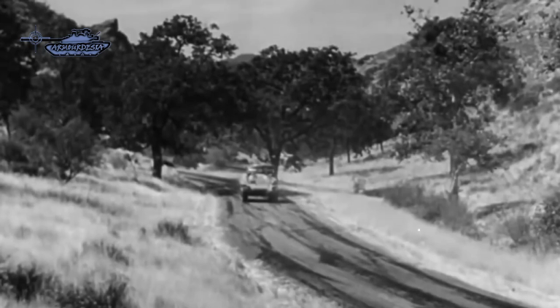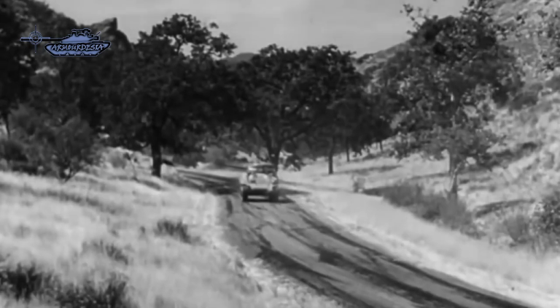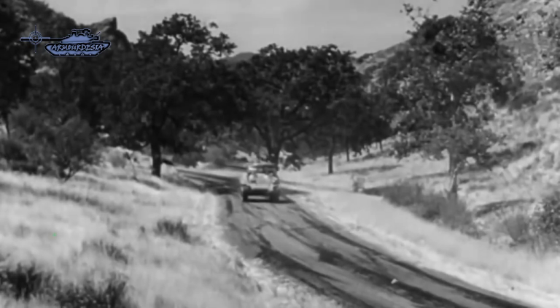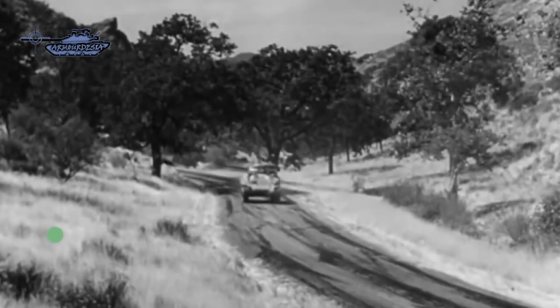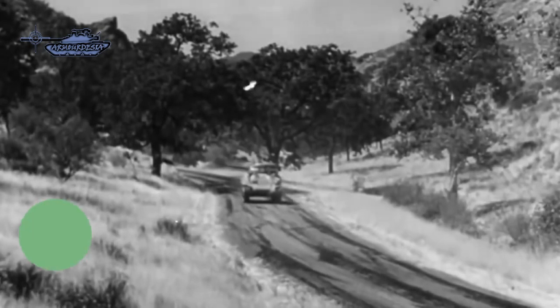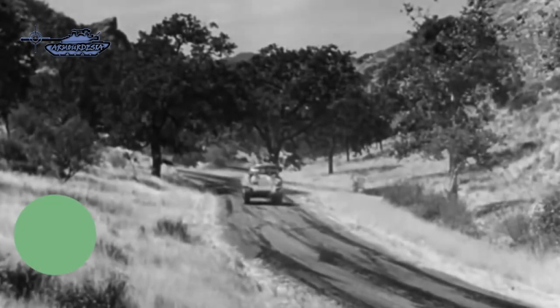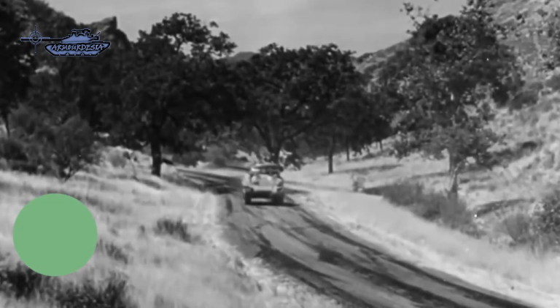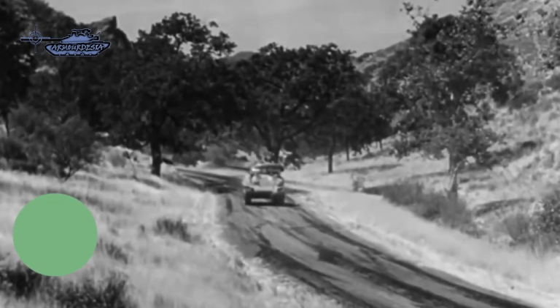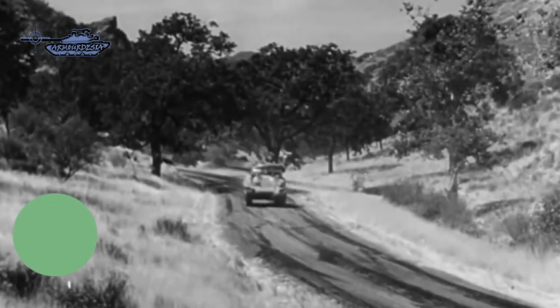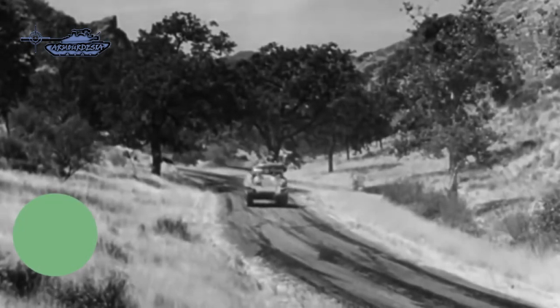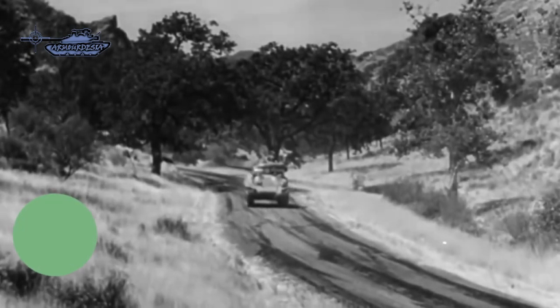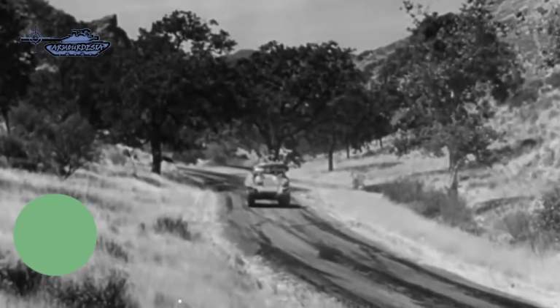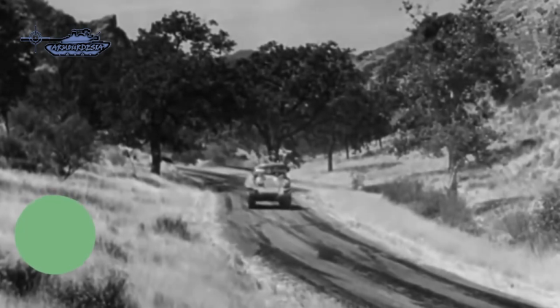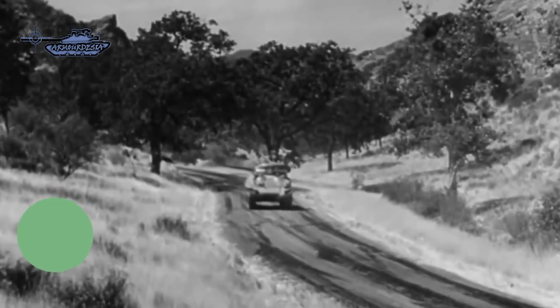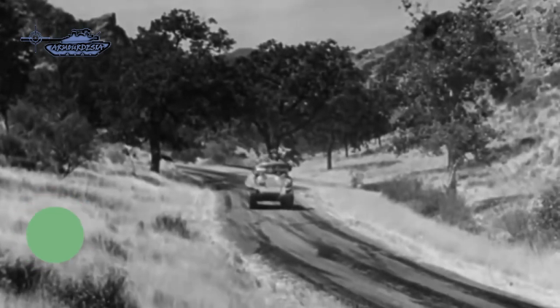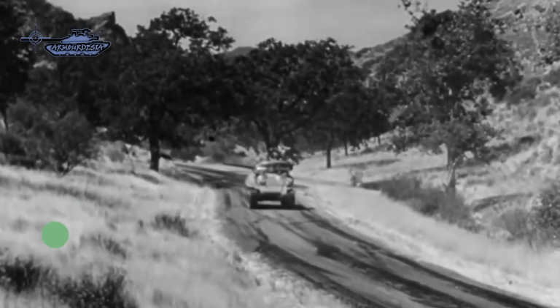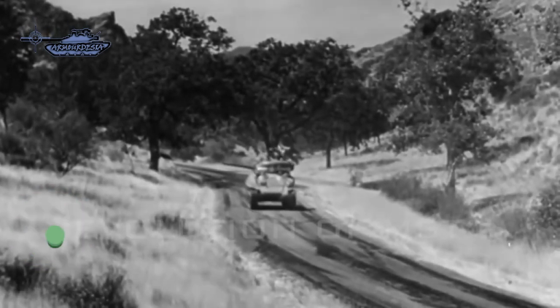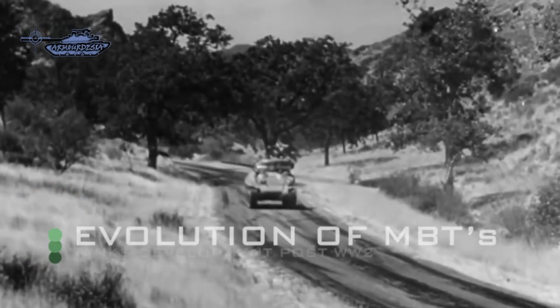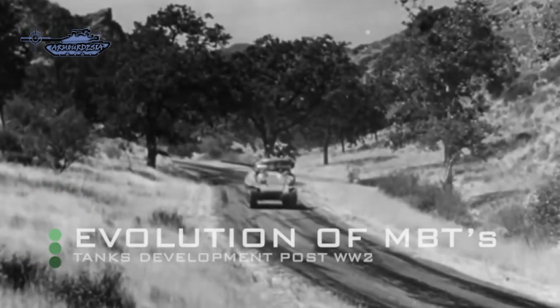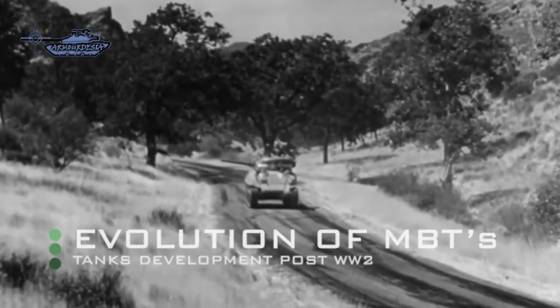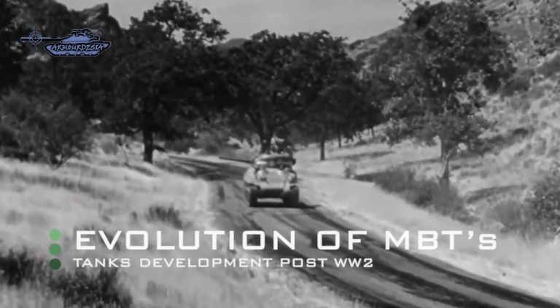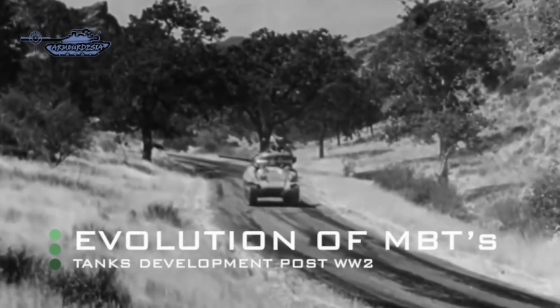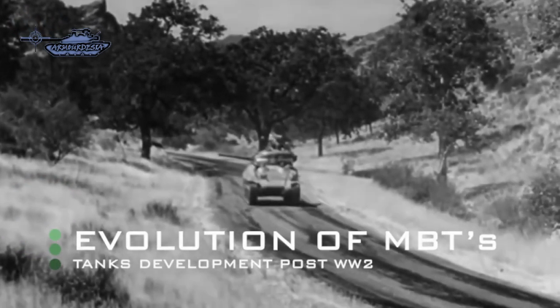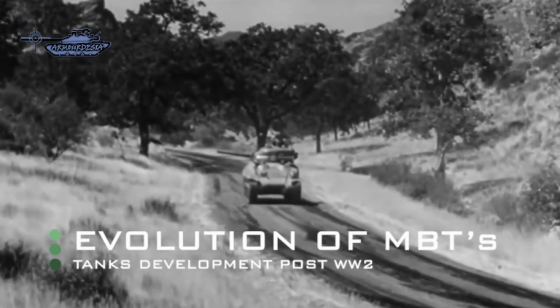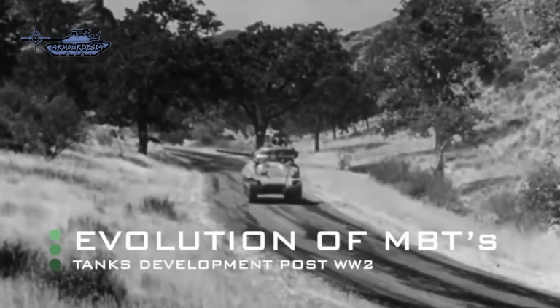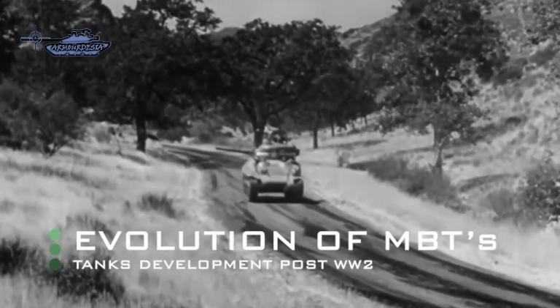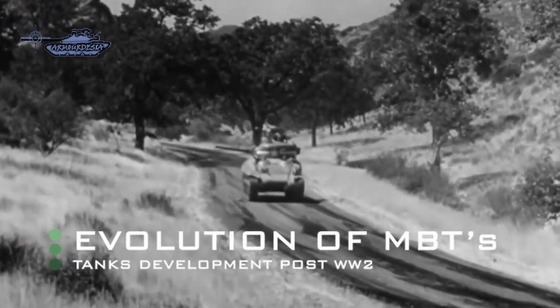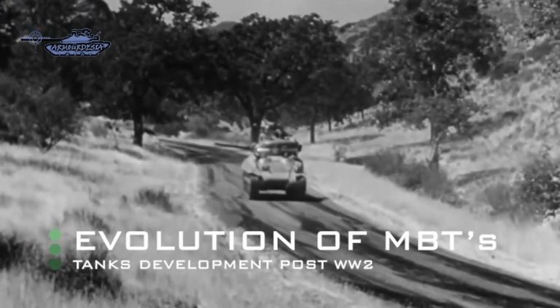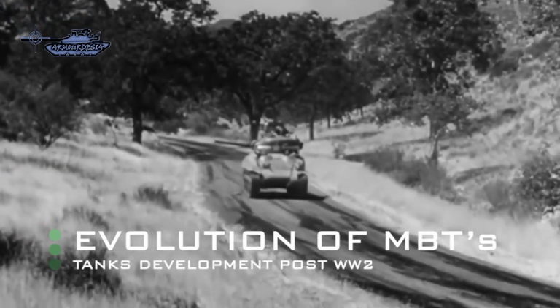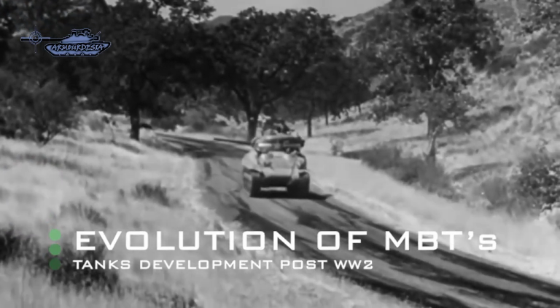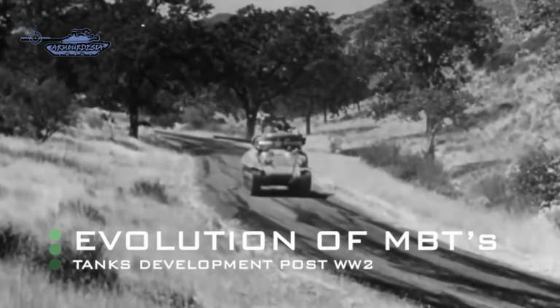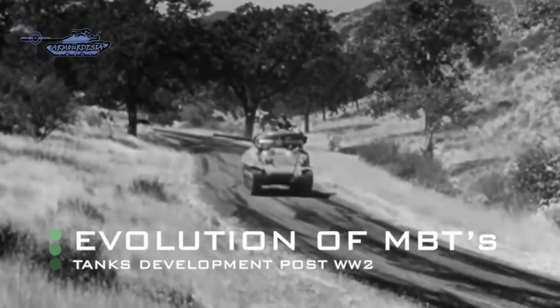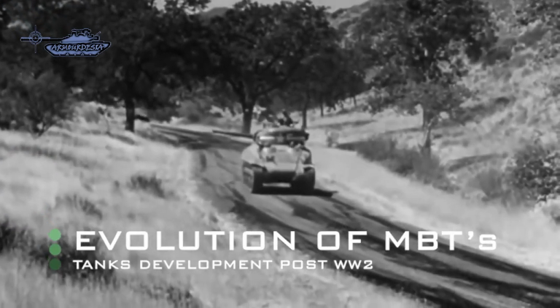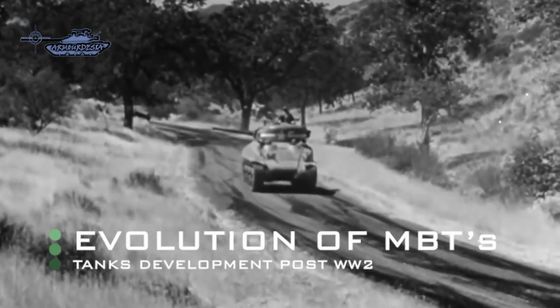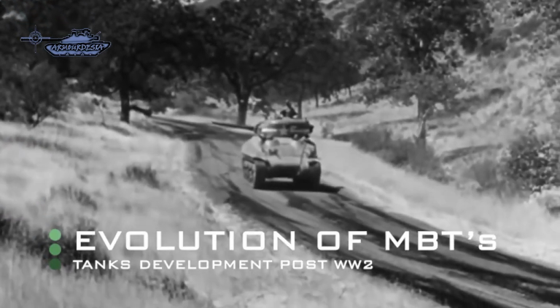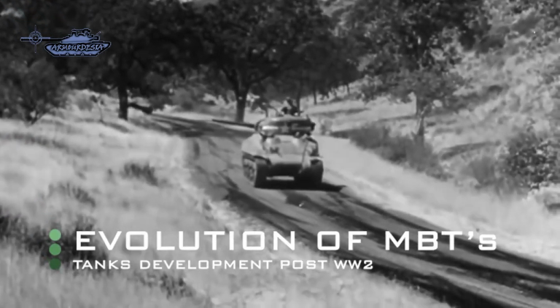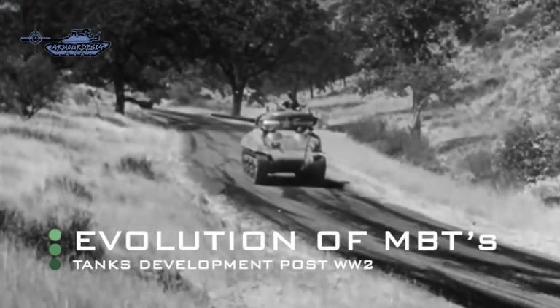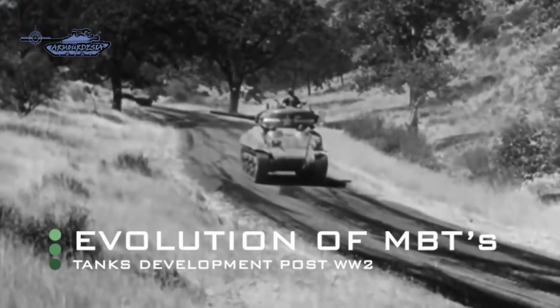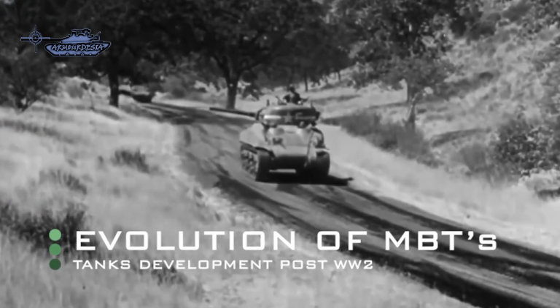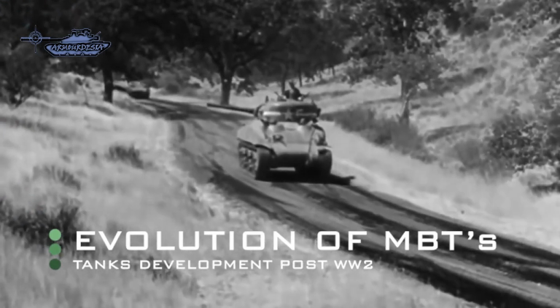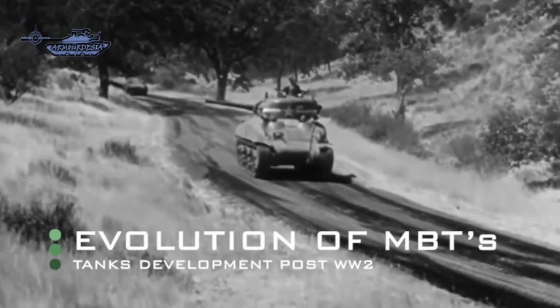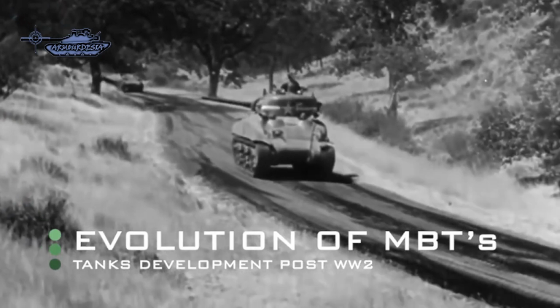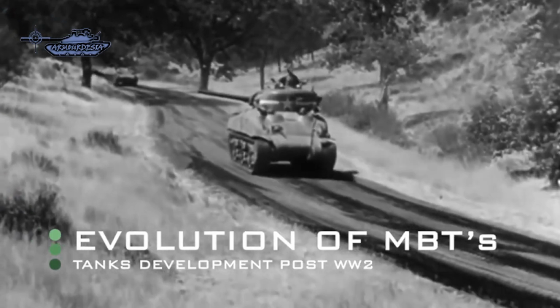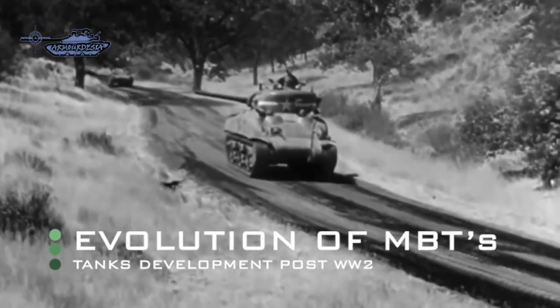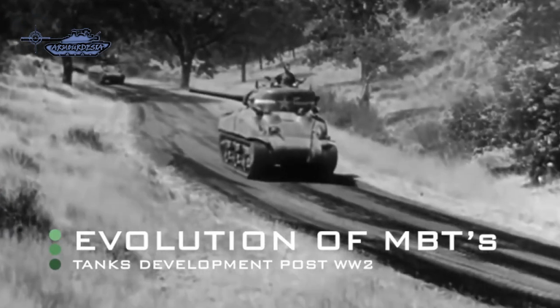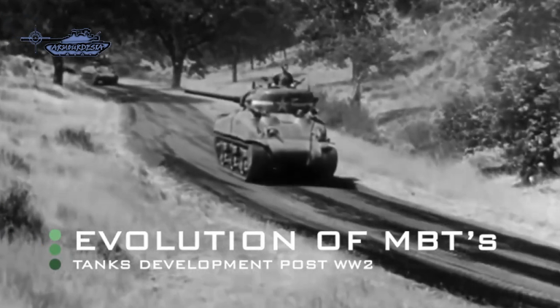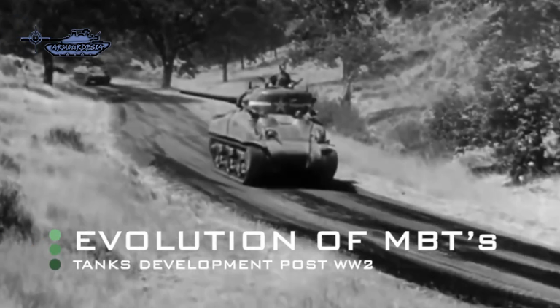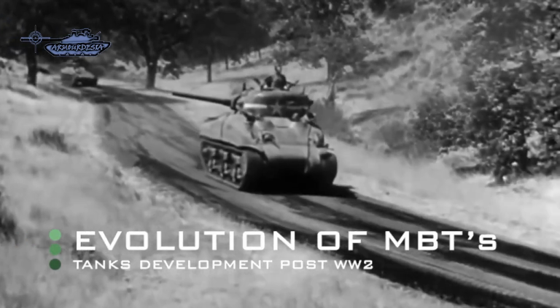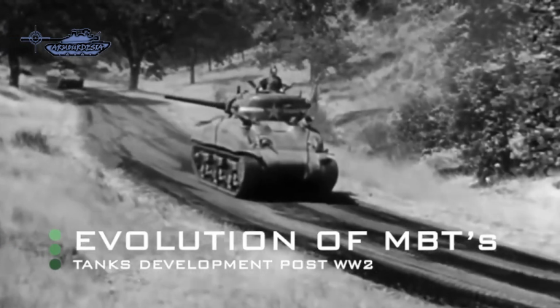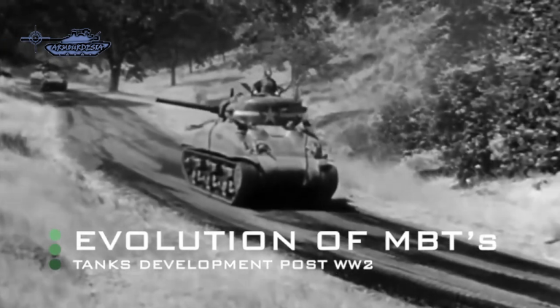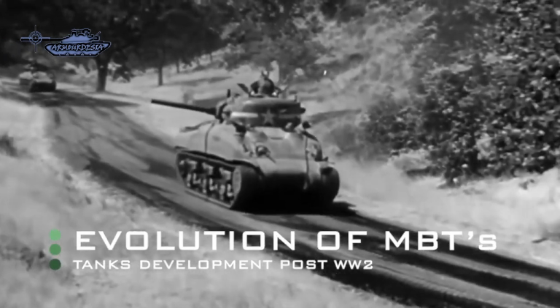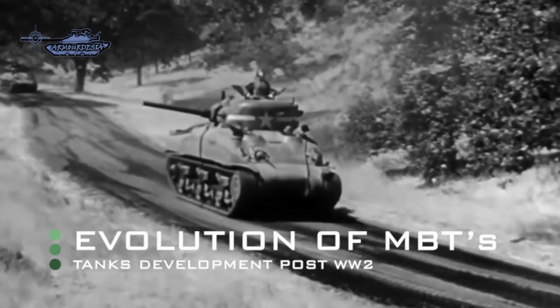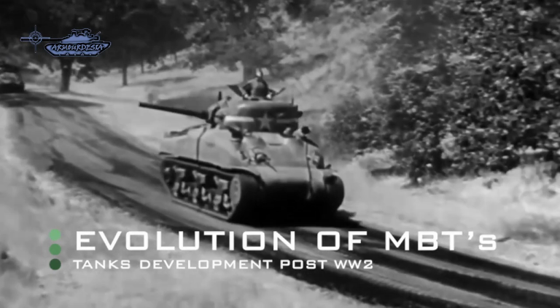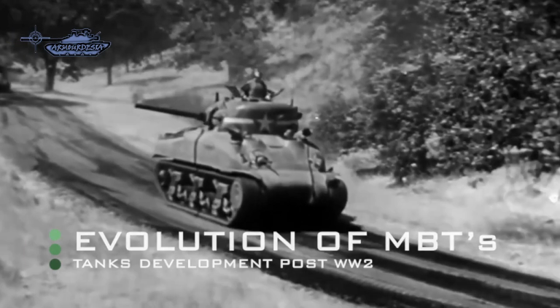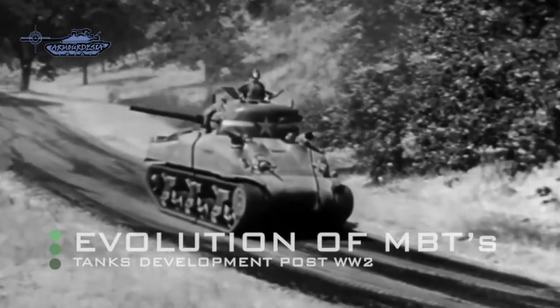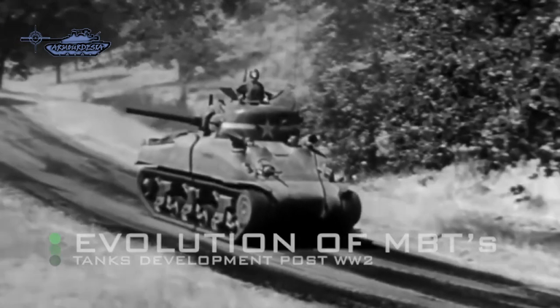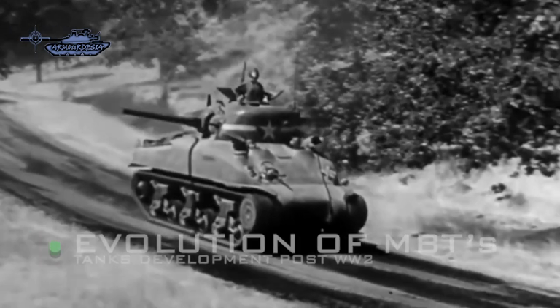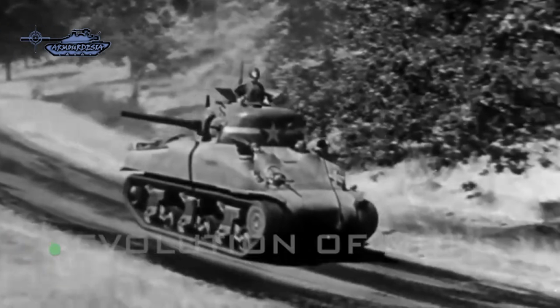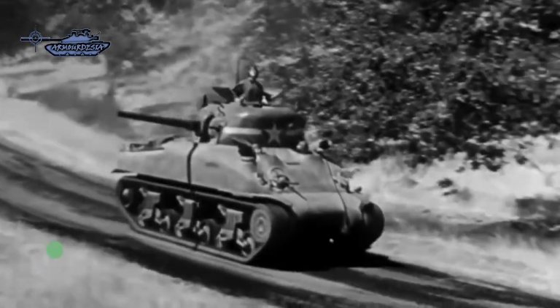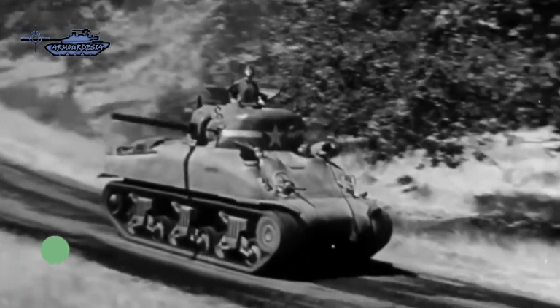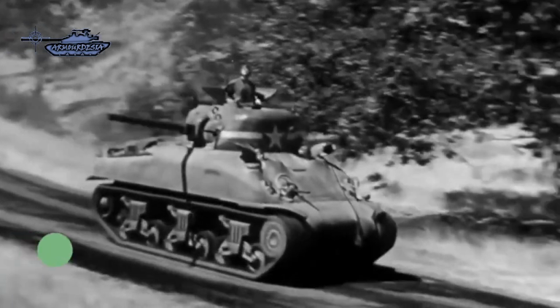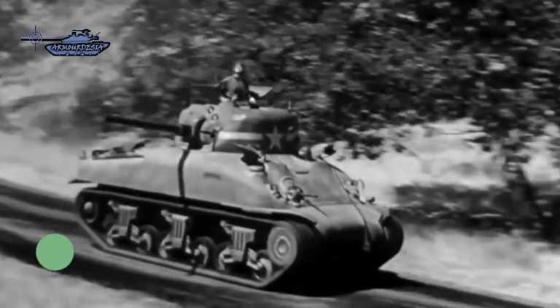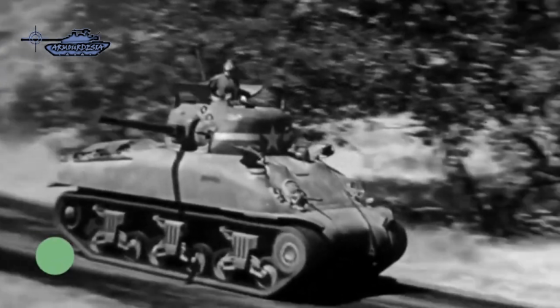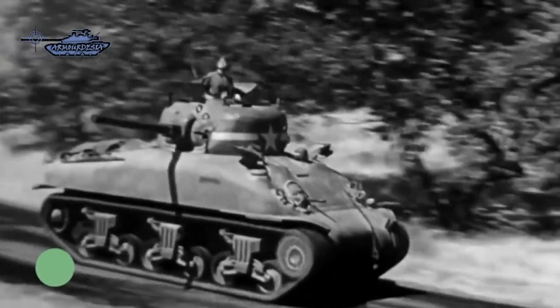During World War II, light, medium, and heavy tanks with application to different roles were incorporated into doctrine.